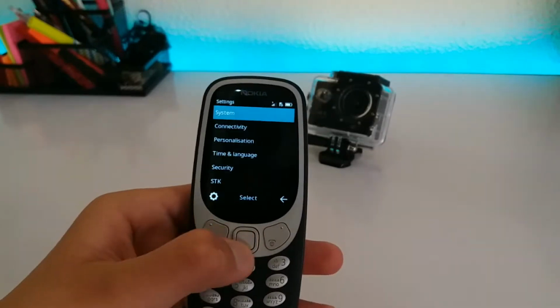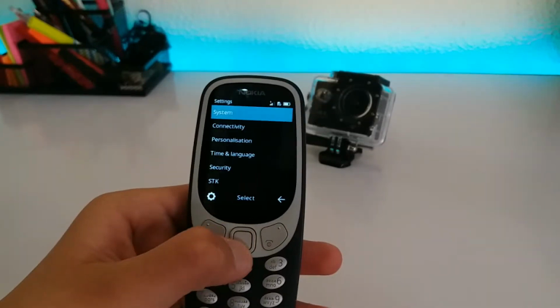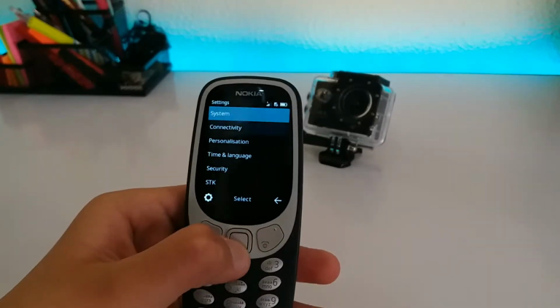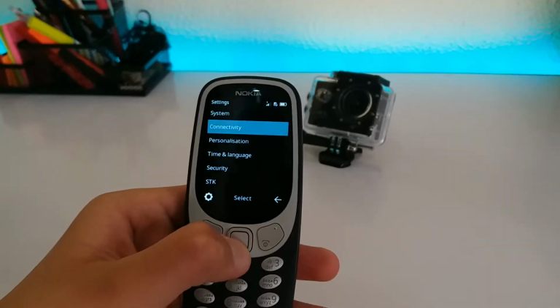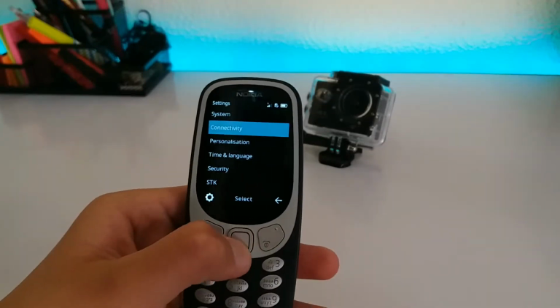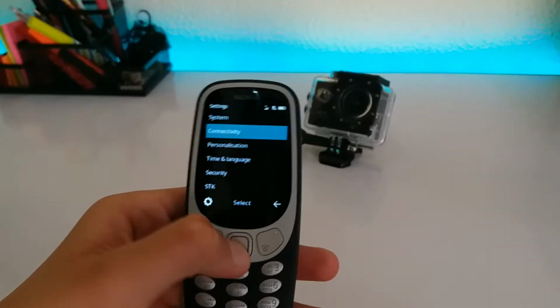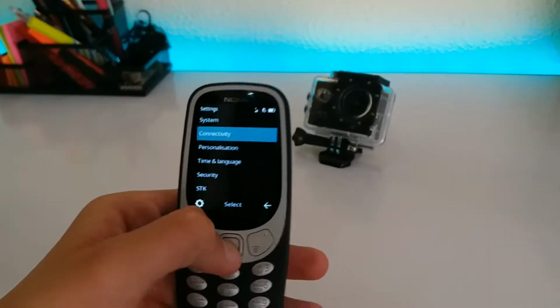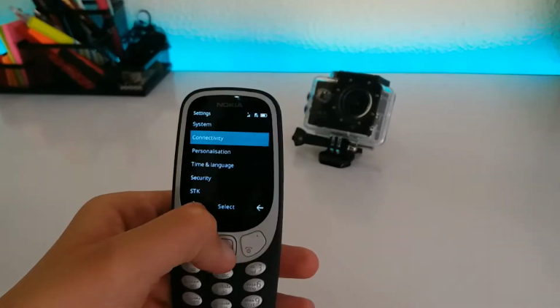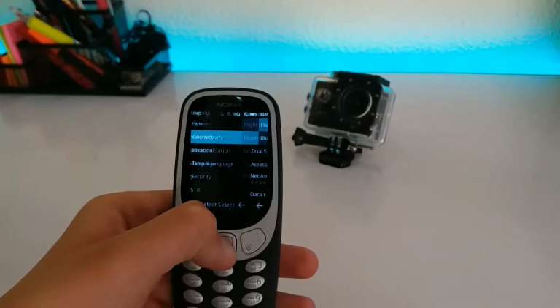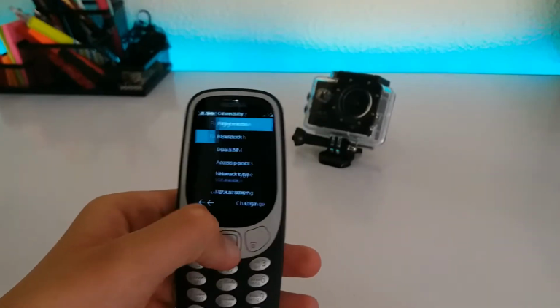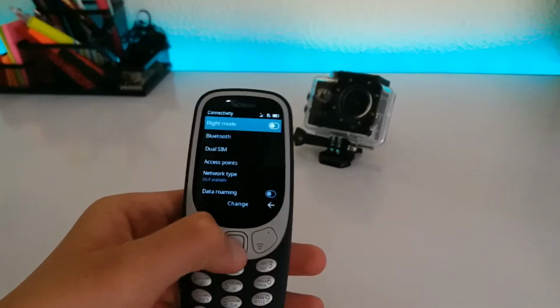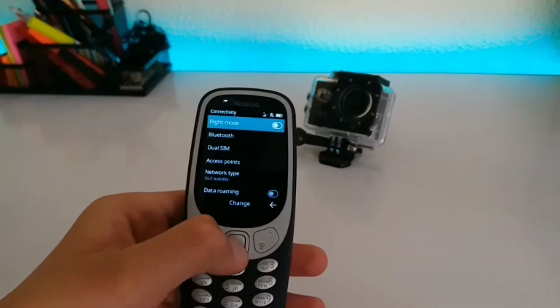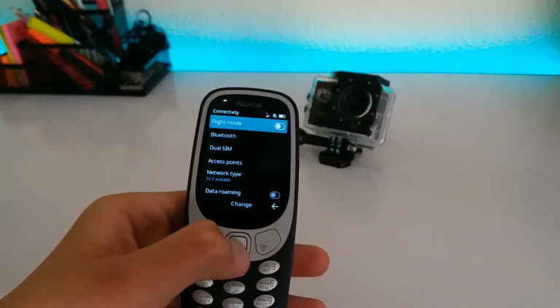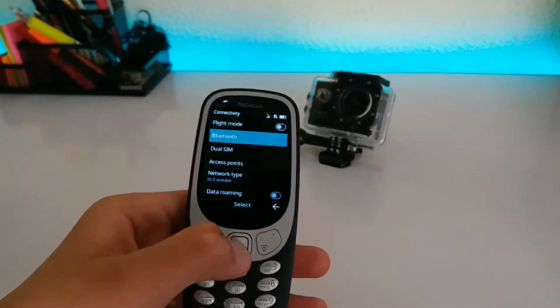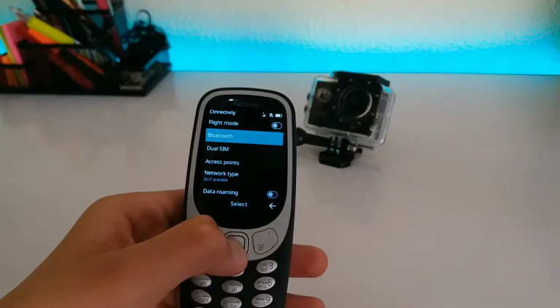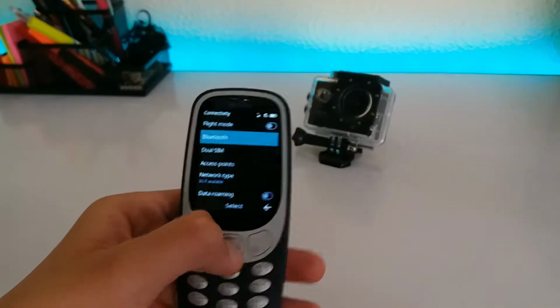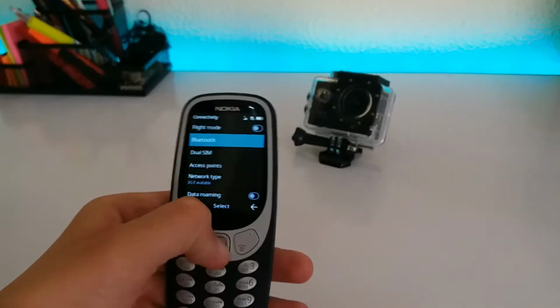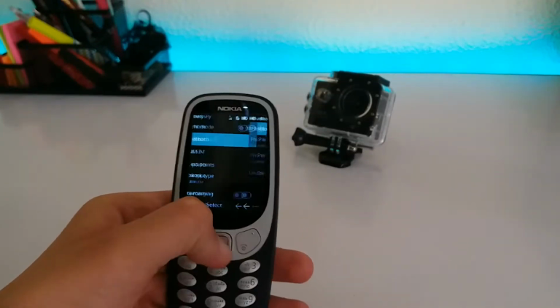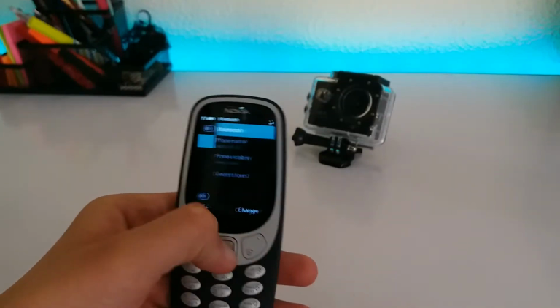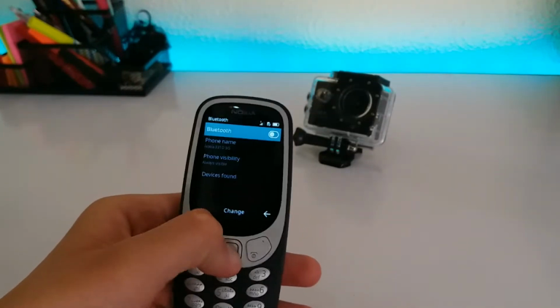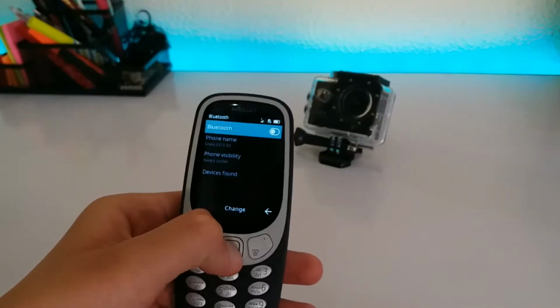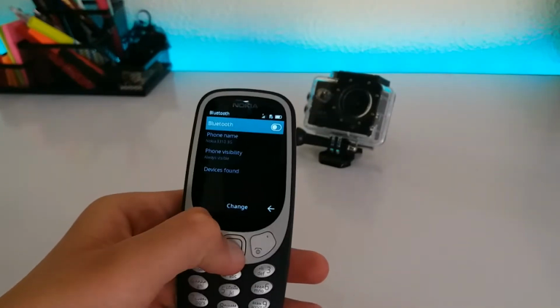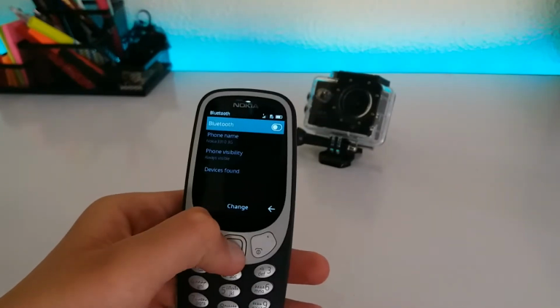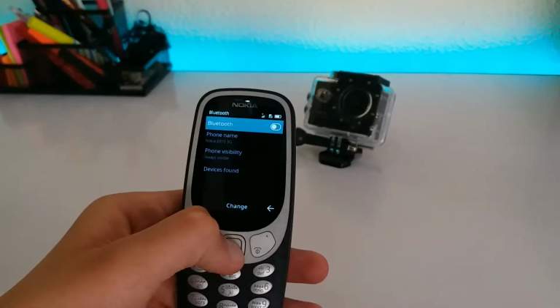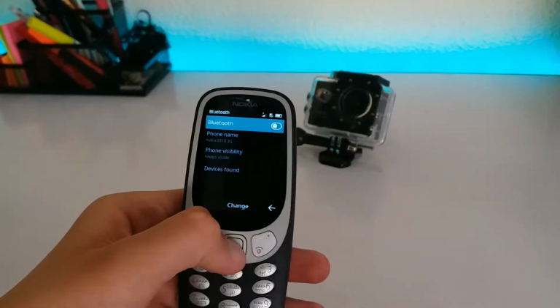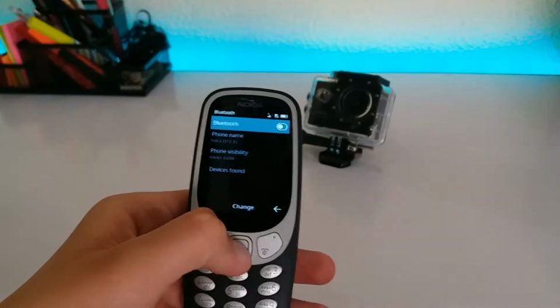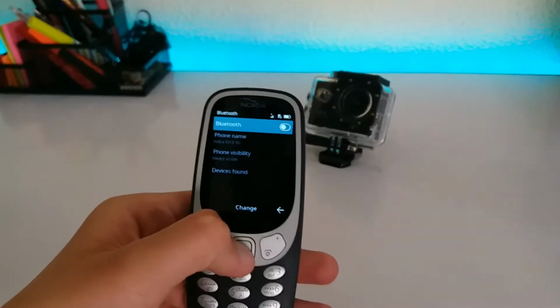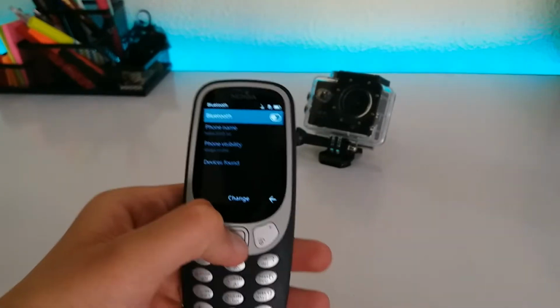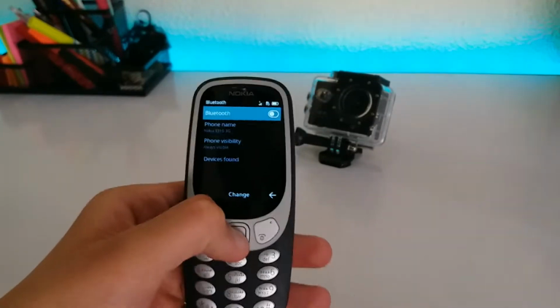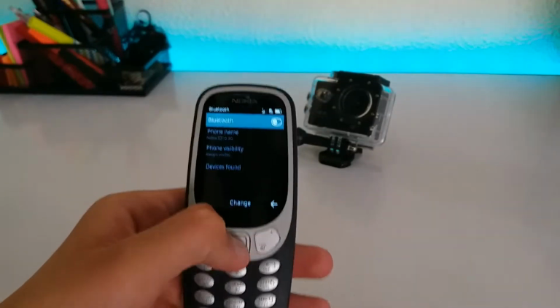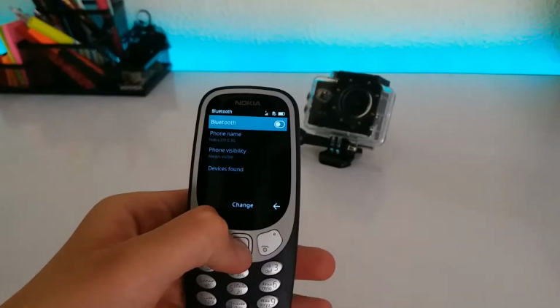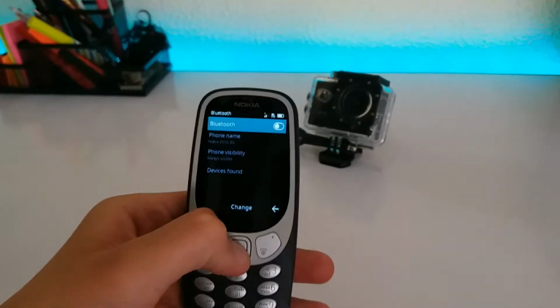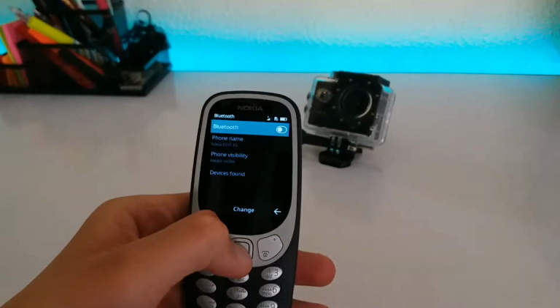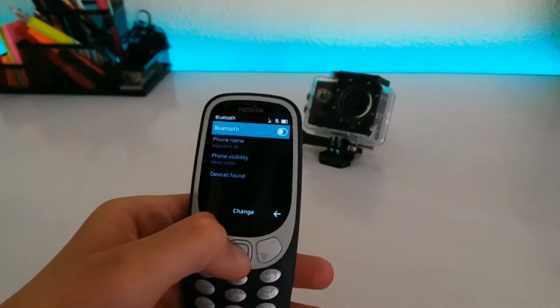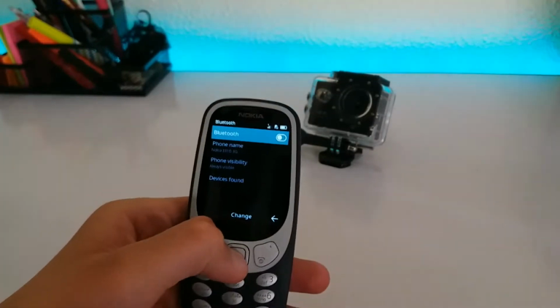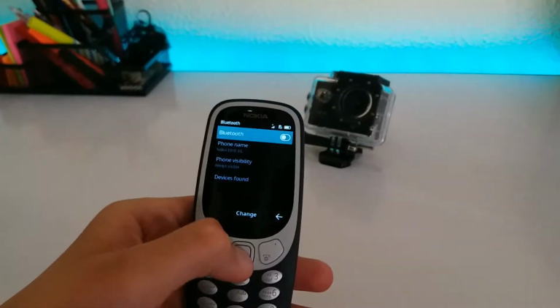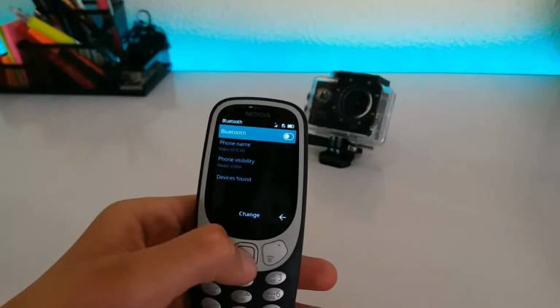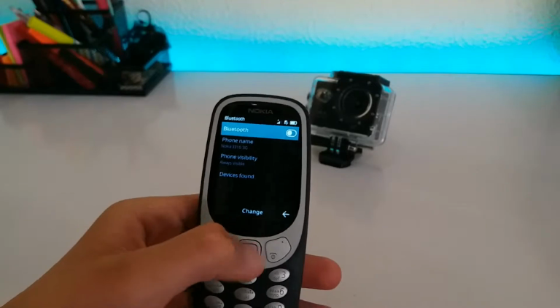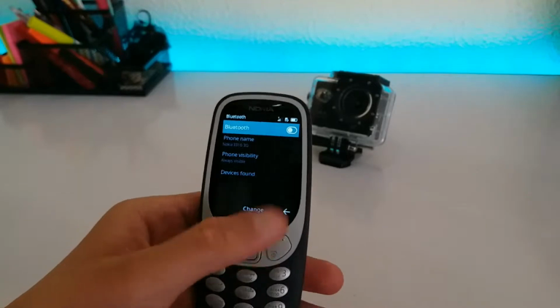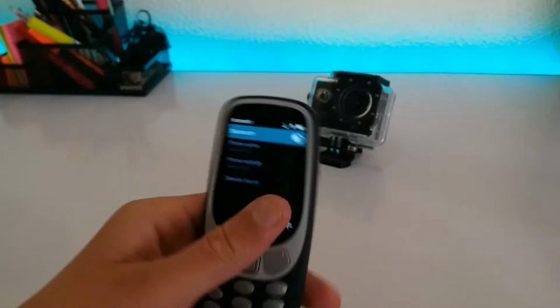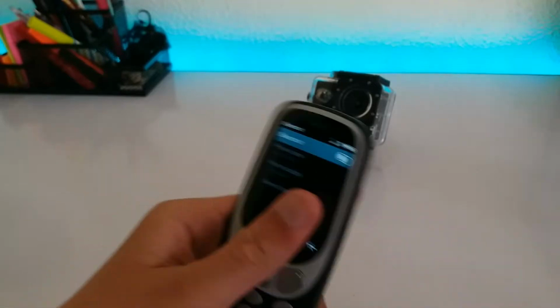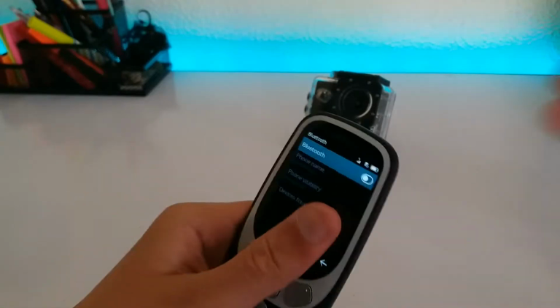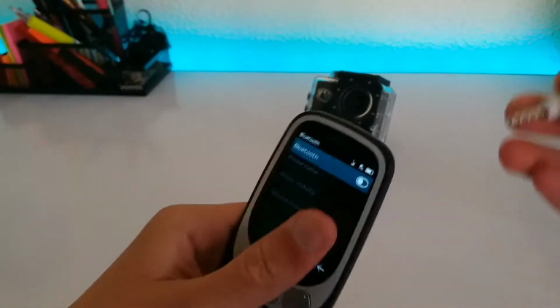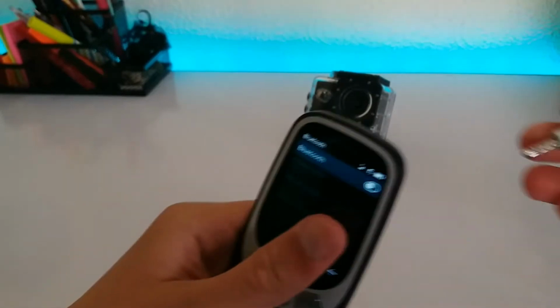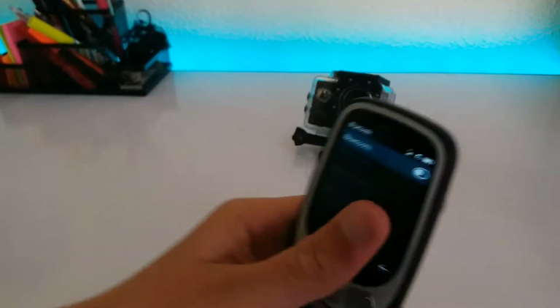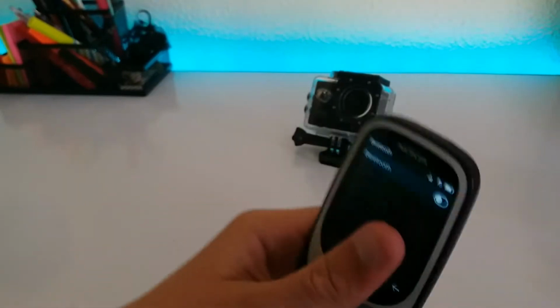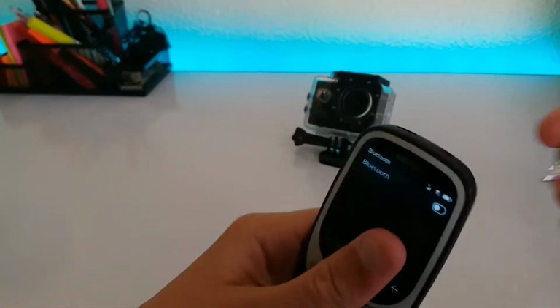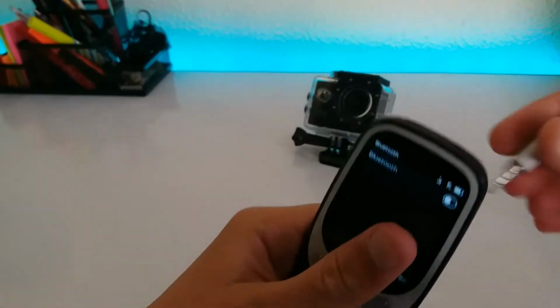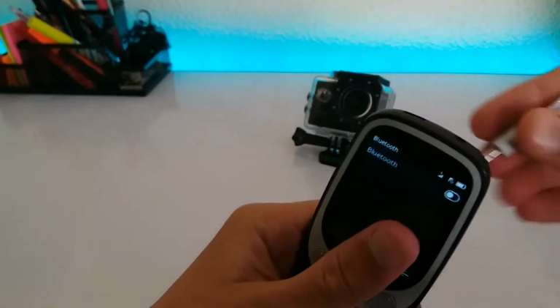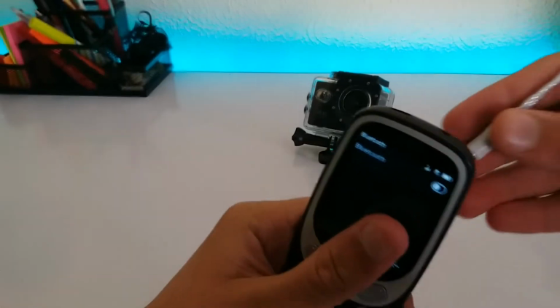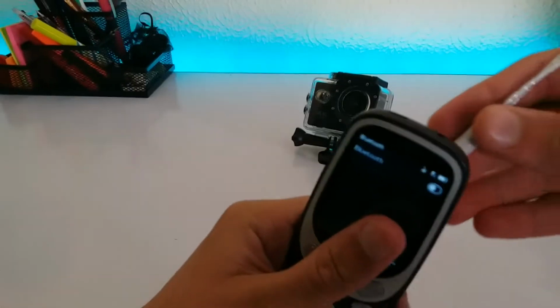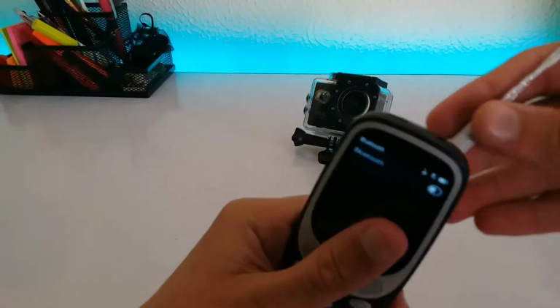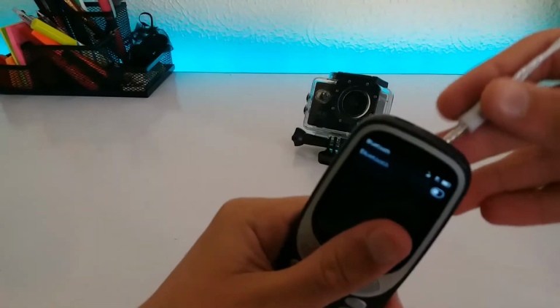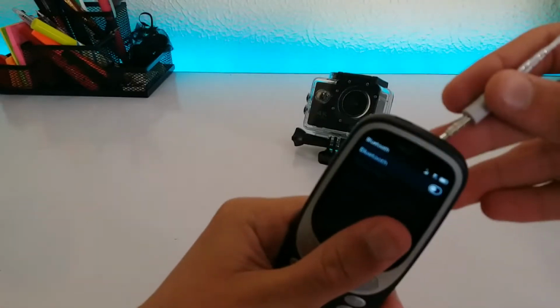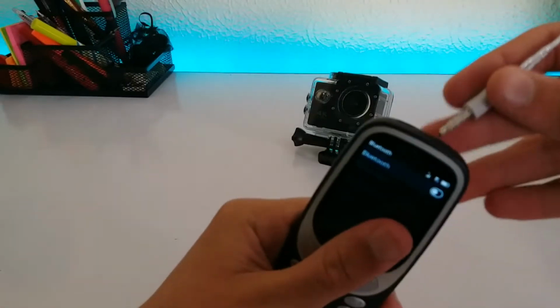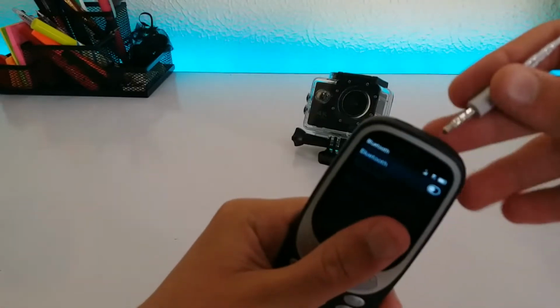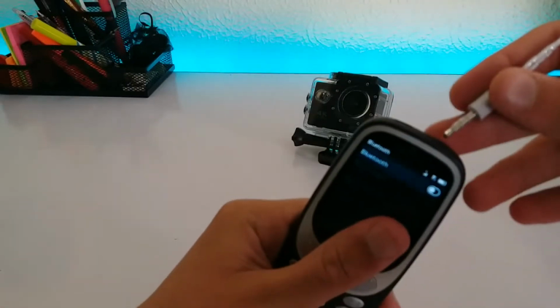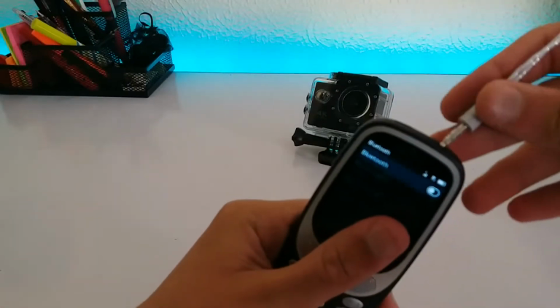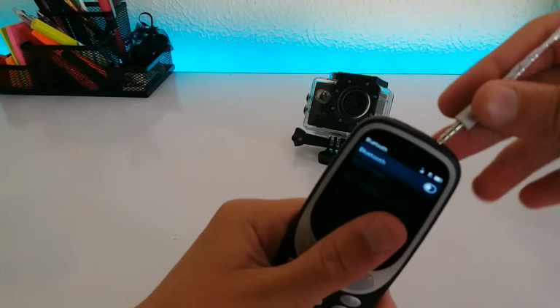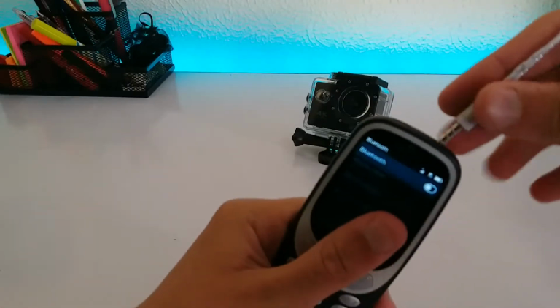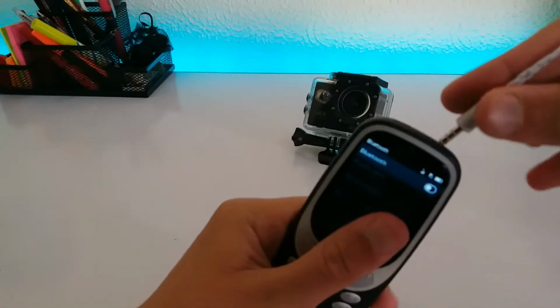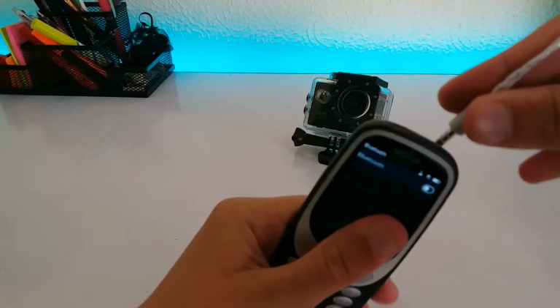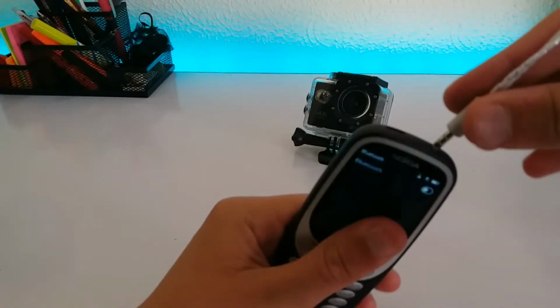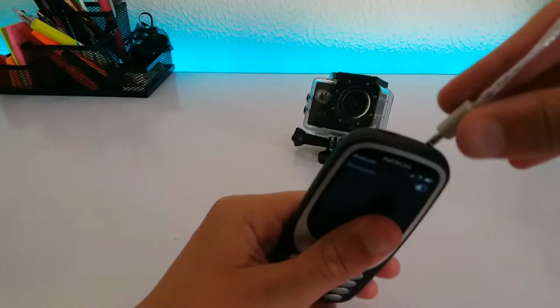Bluetooth is here, so you will be able to upload music to your phone and listen to it wirelessly, or plug a headset in using the 3.5mm headphone jack.